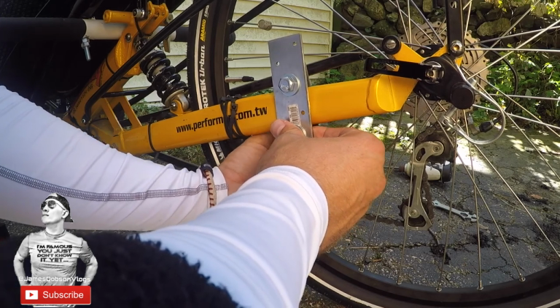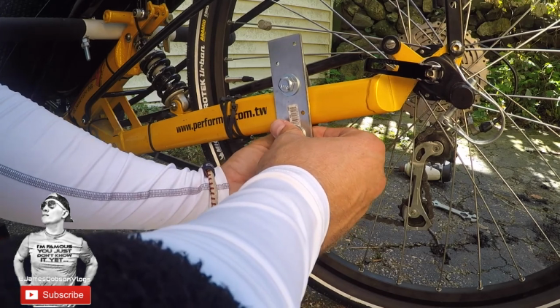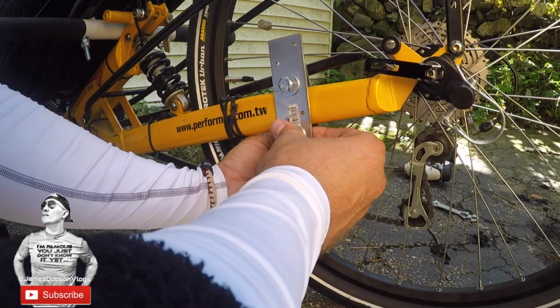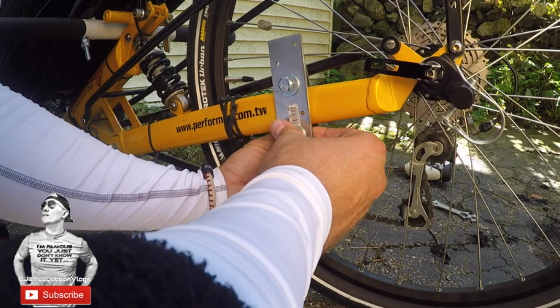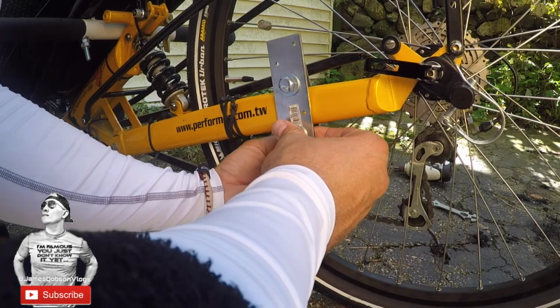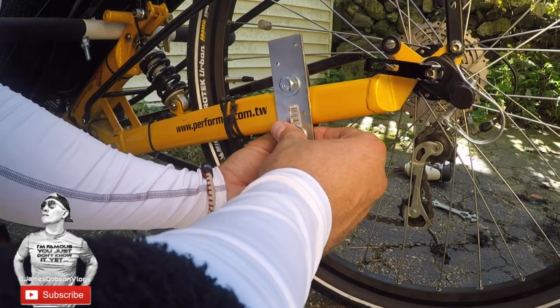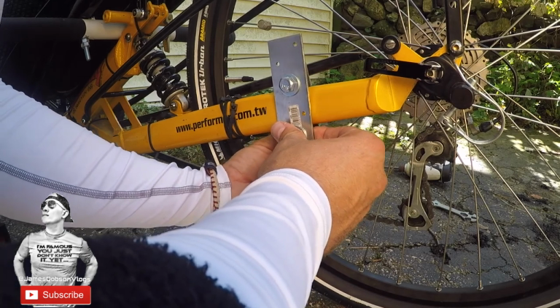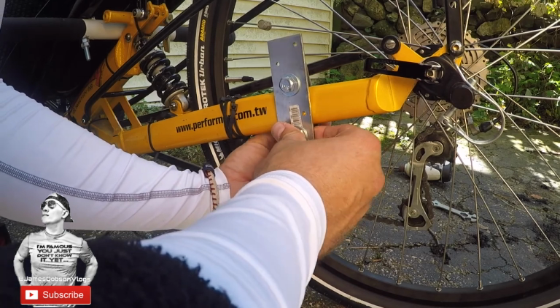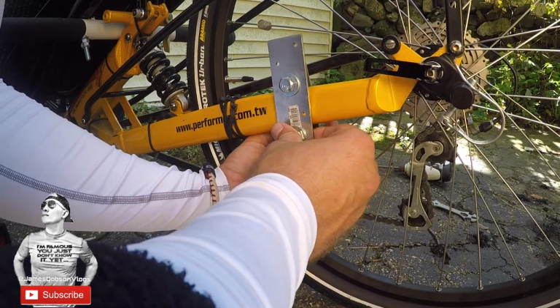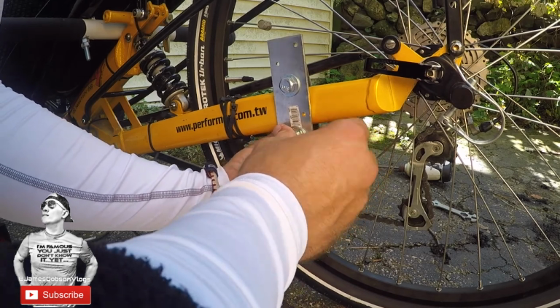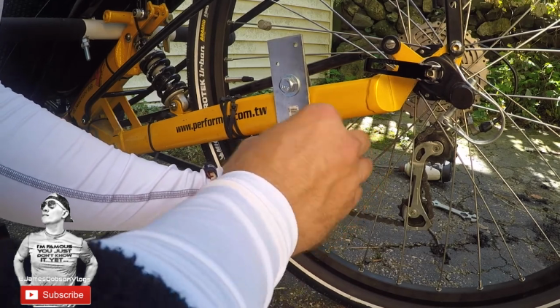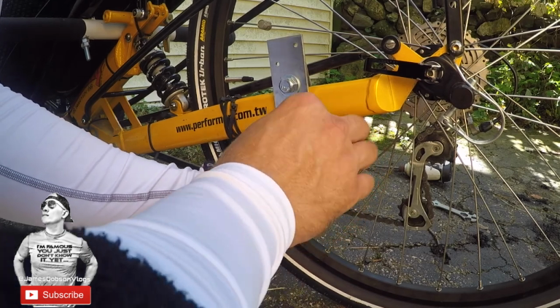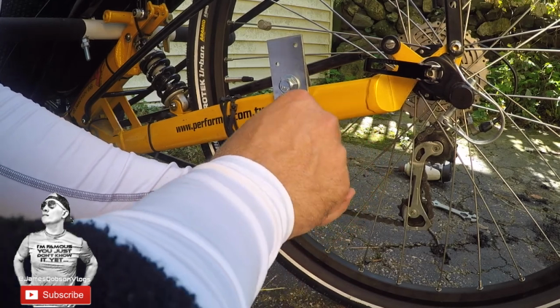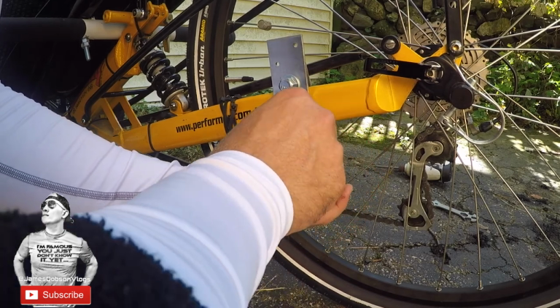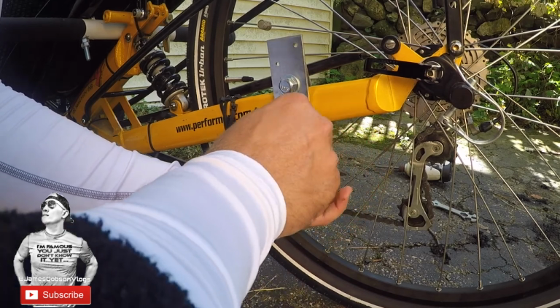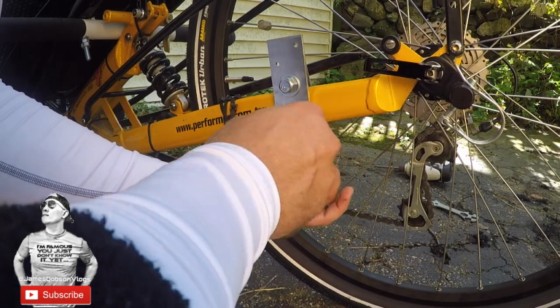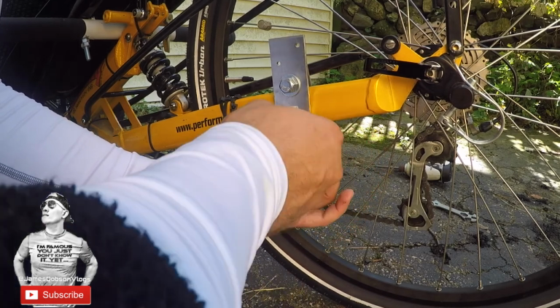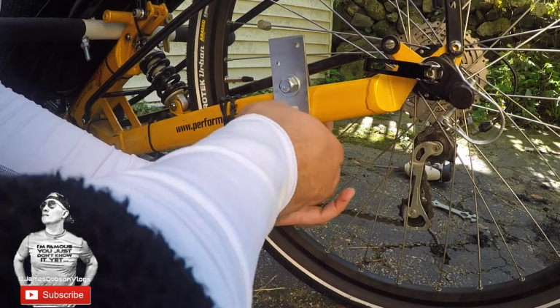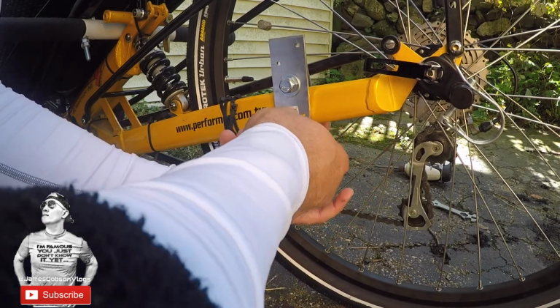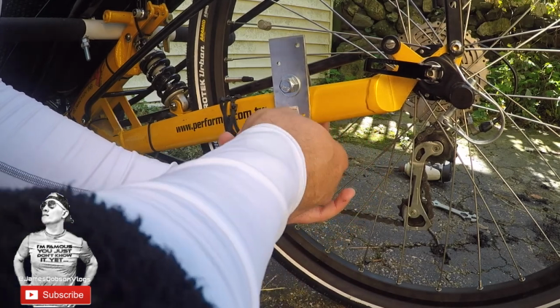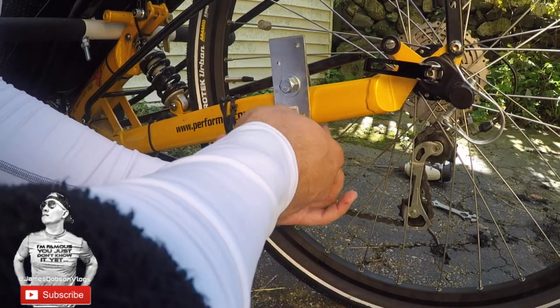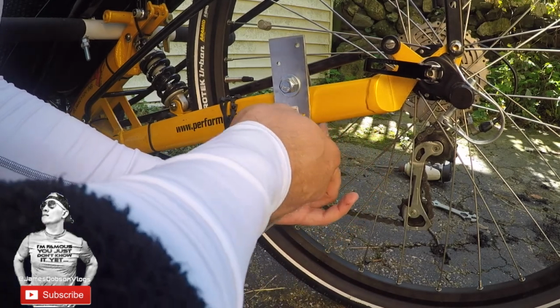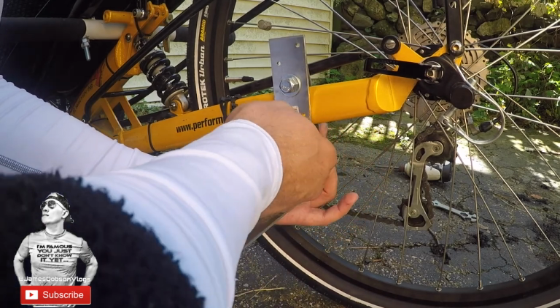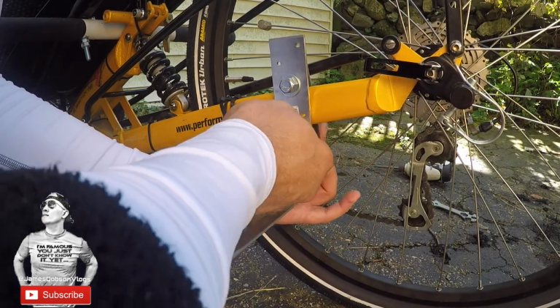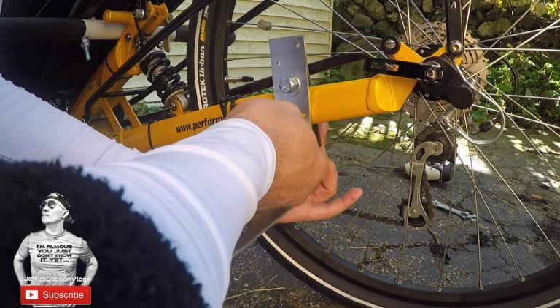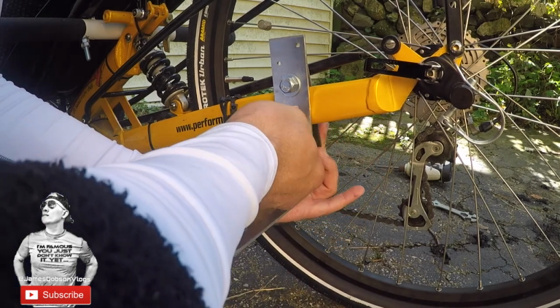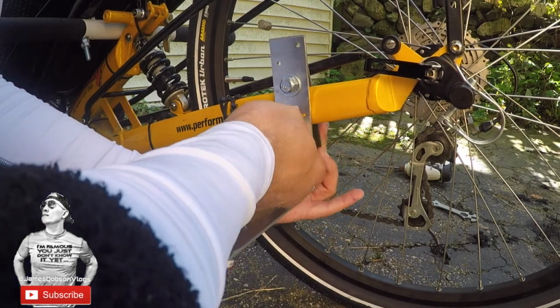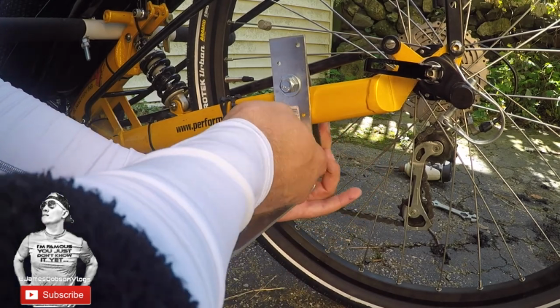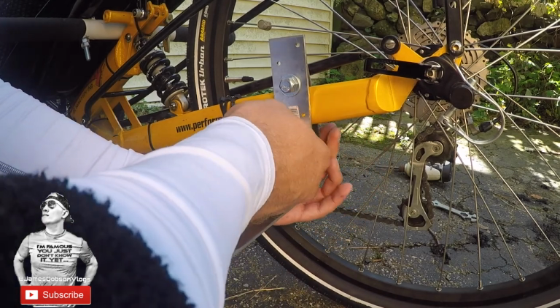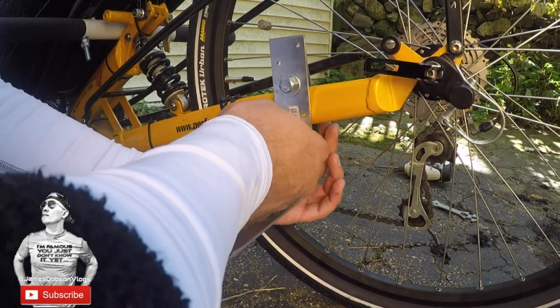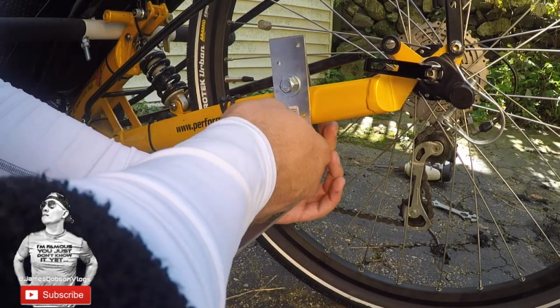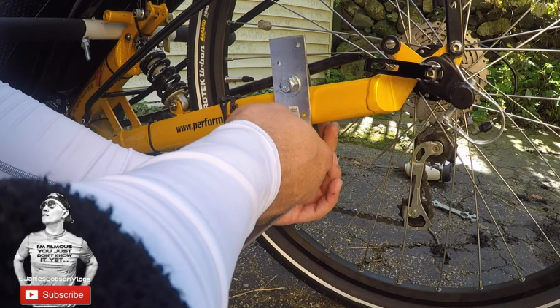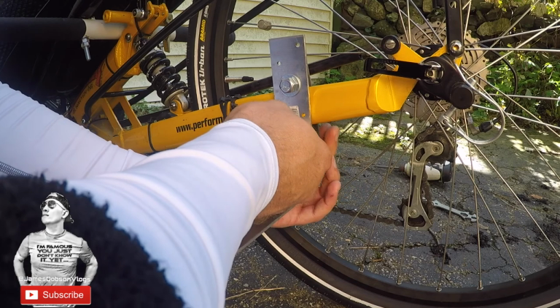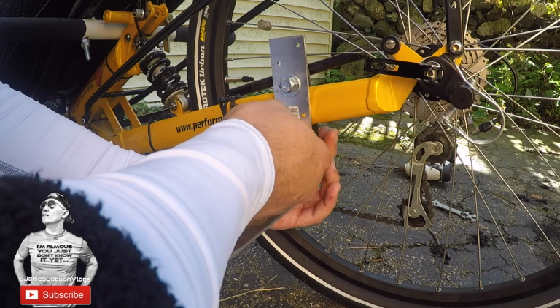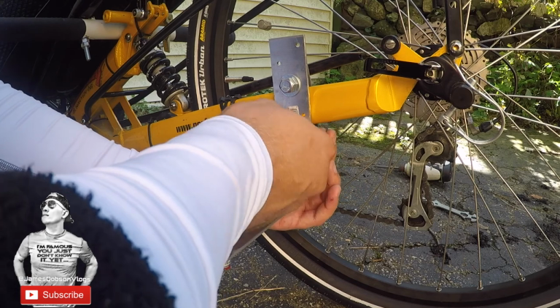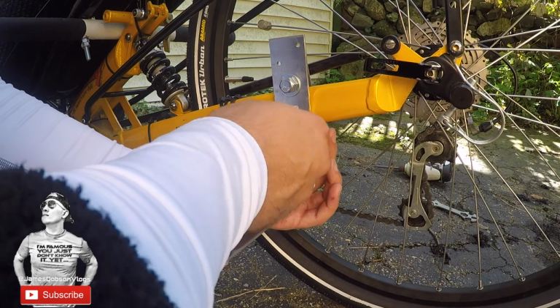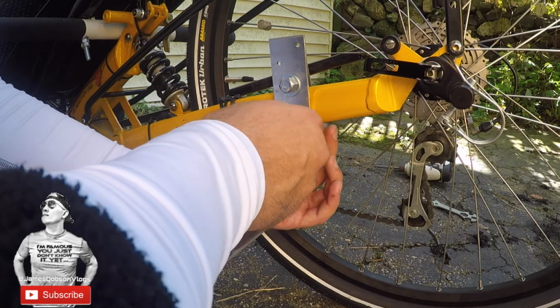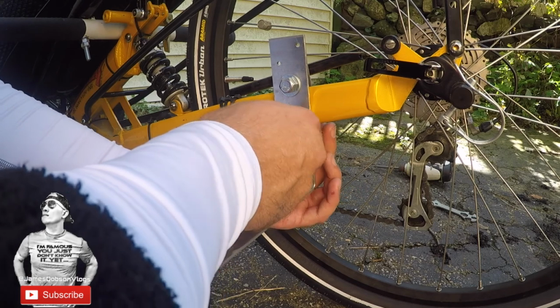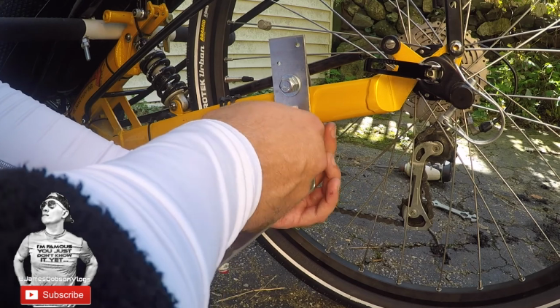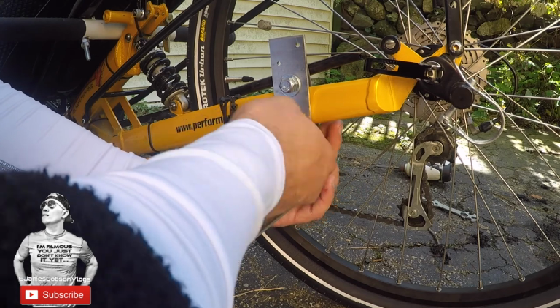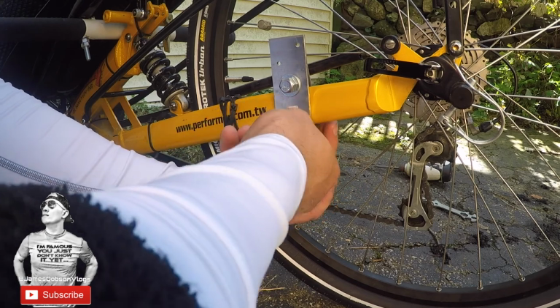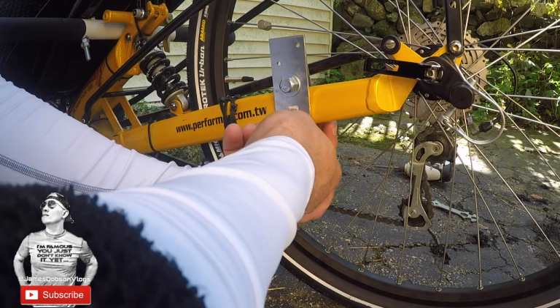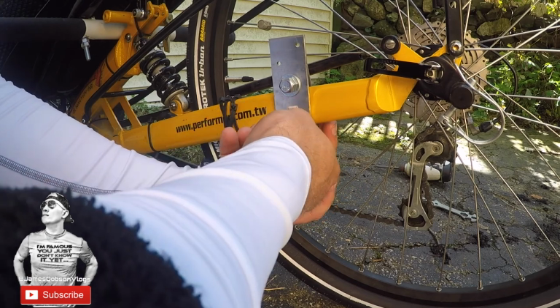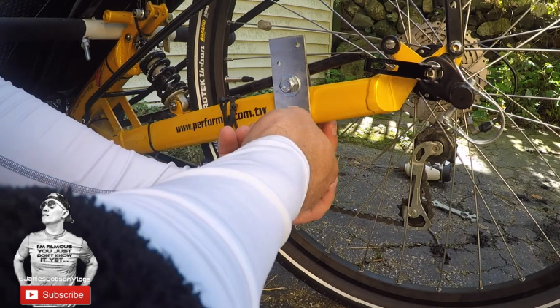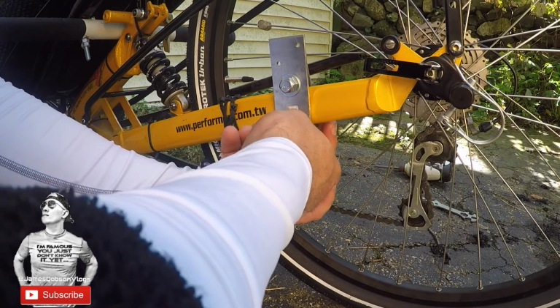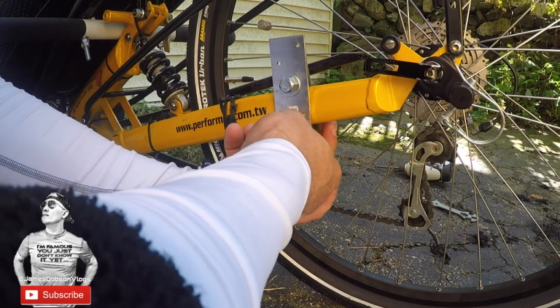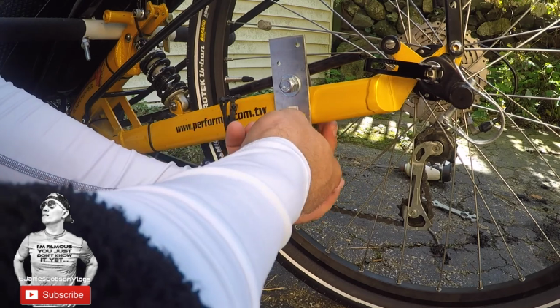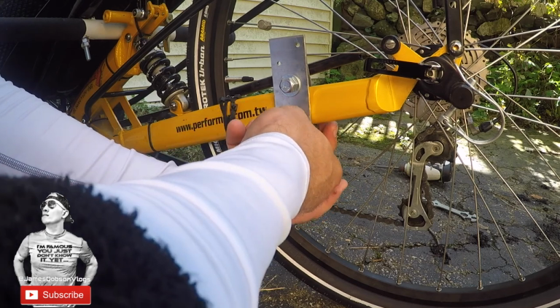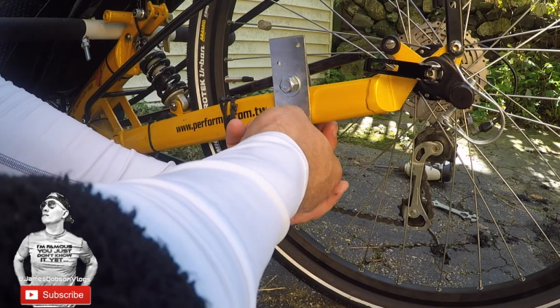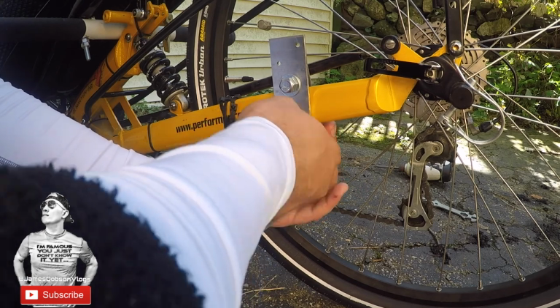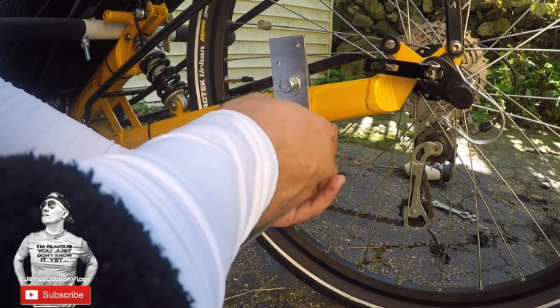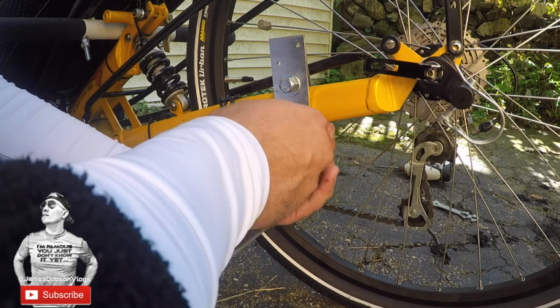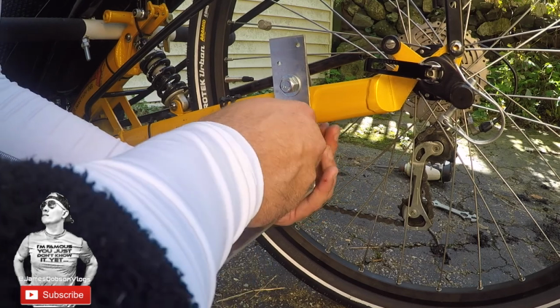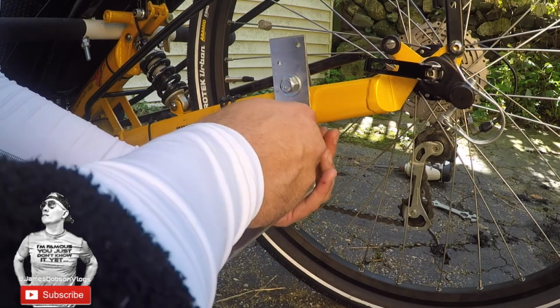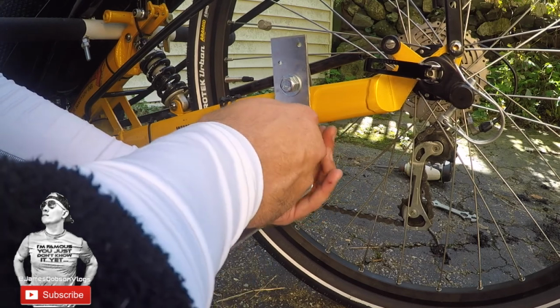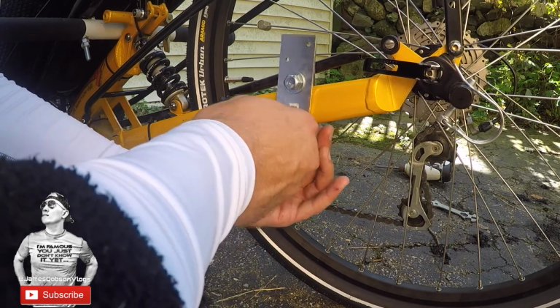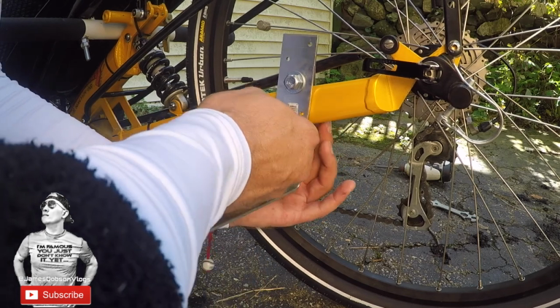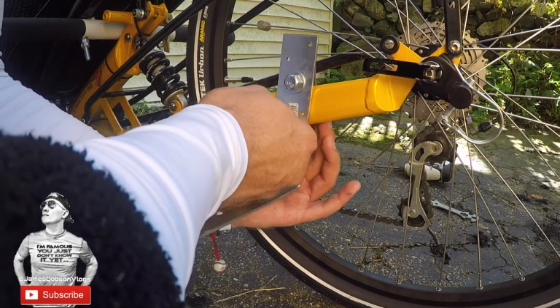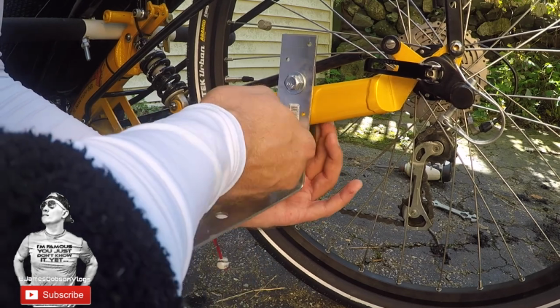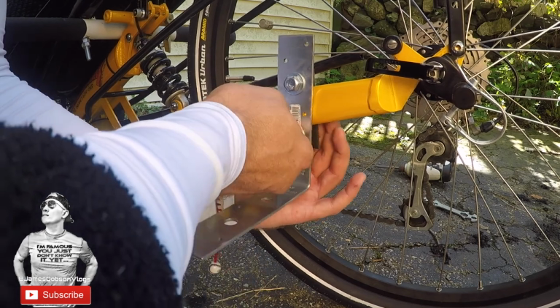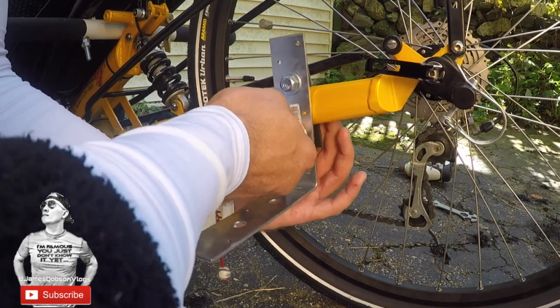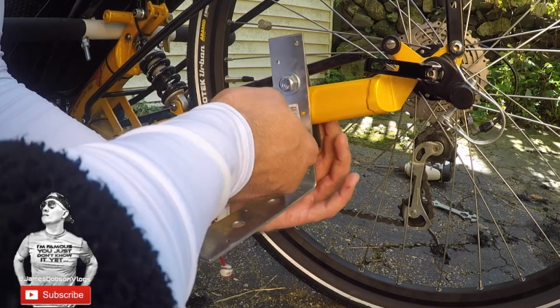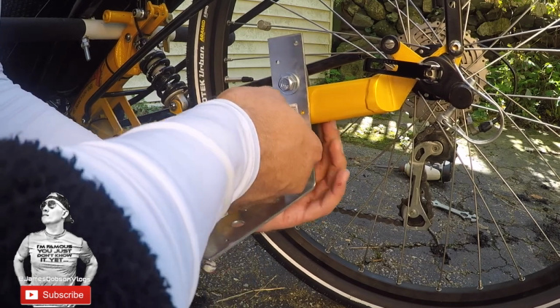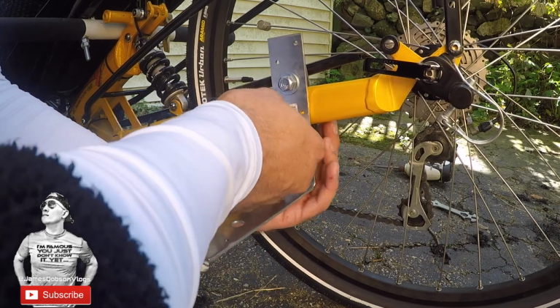You can also use the battery device that I'm going to send you. Here's a new battery. Let's go.